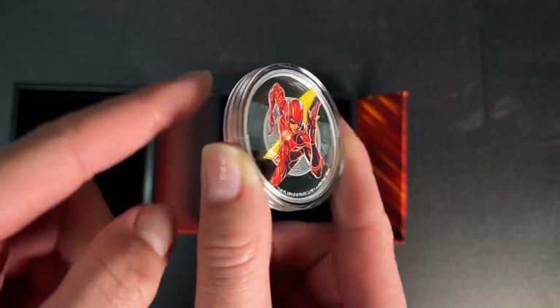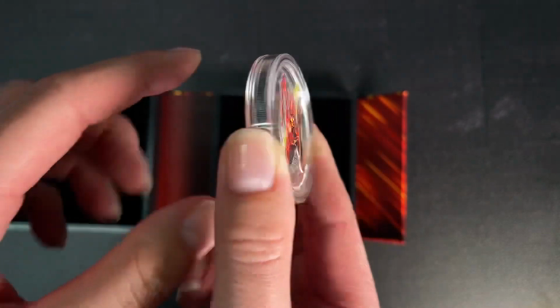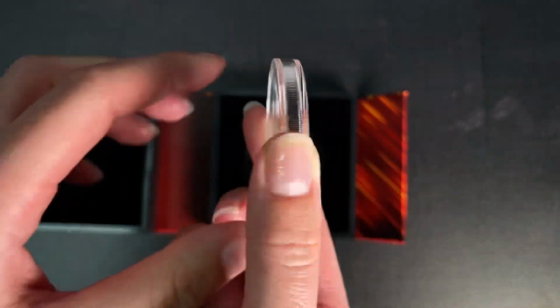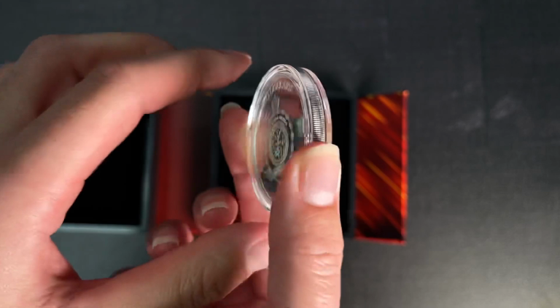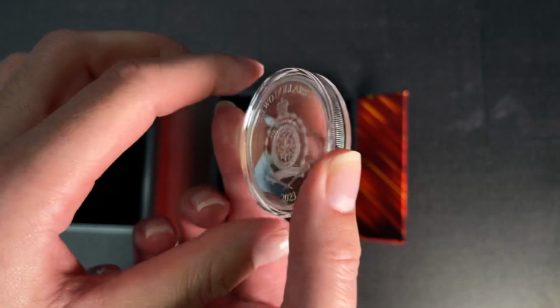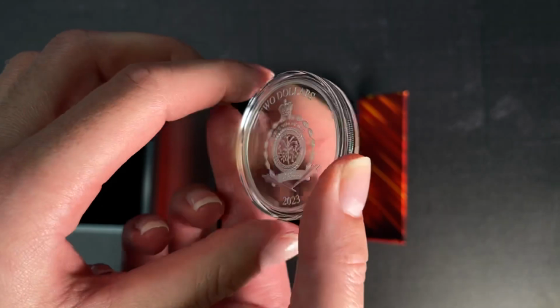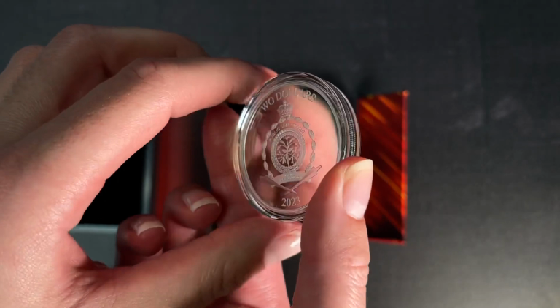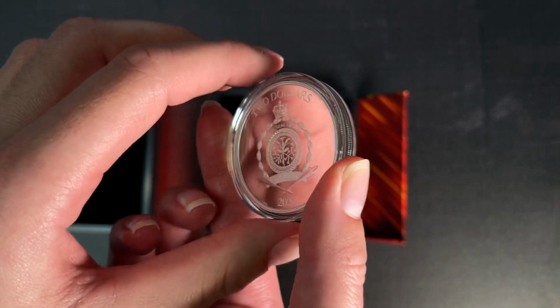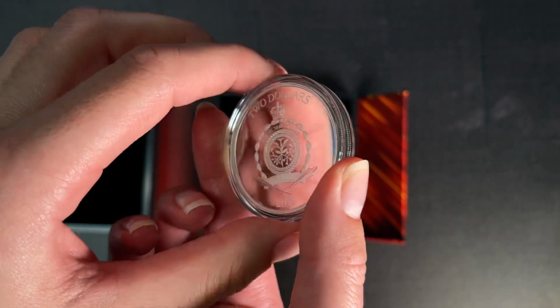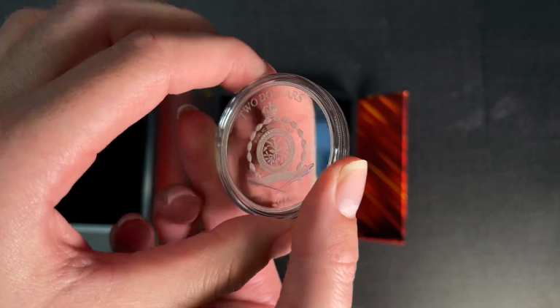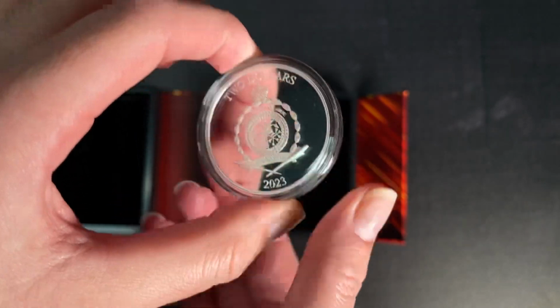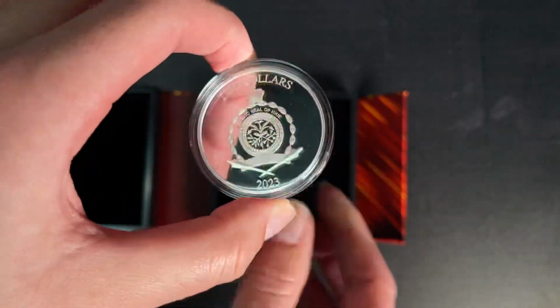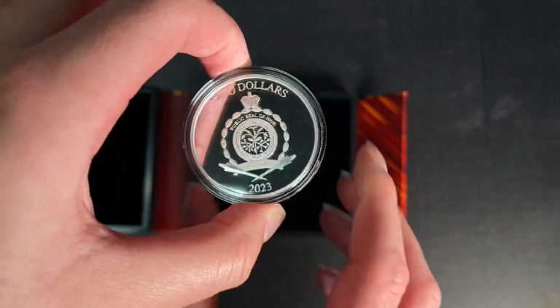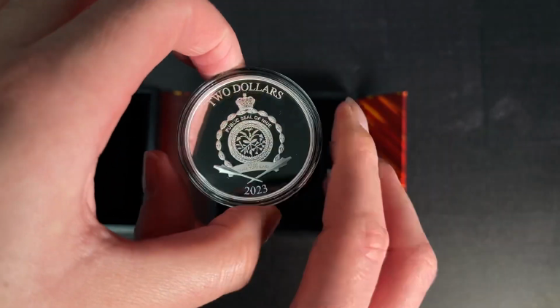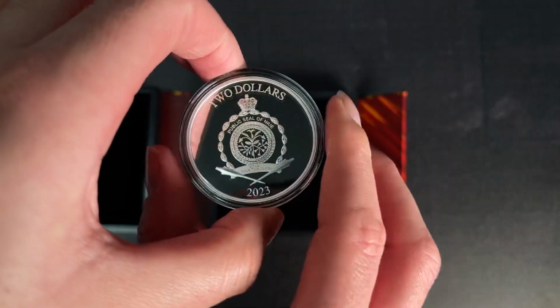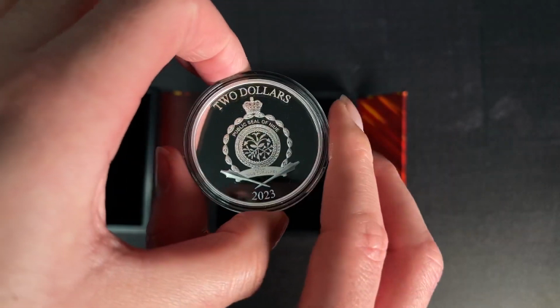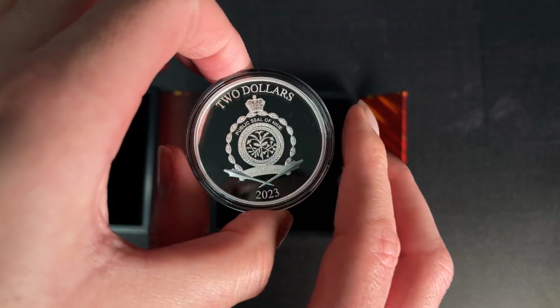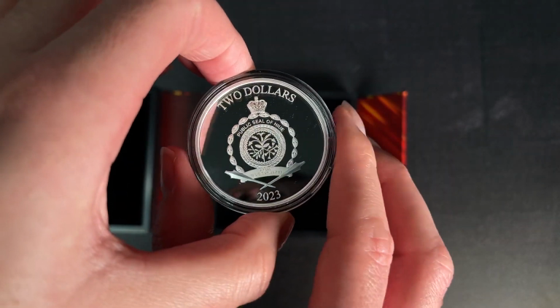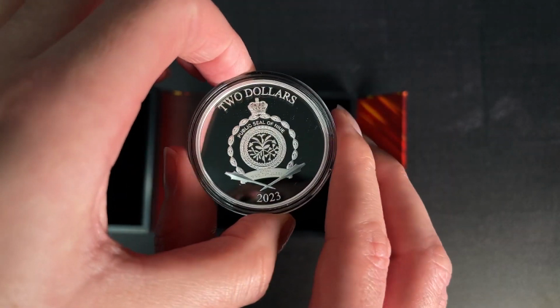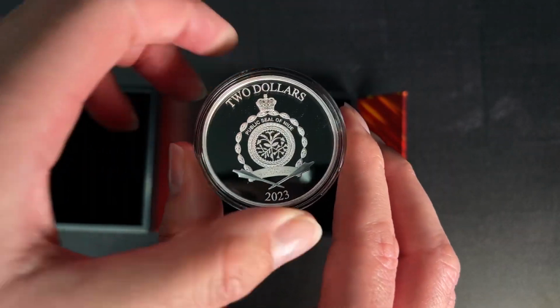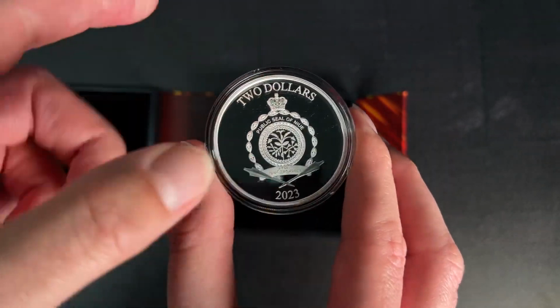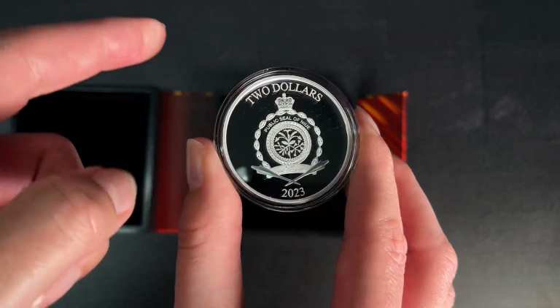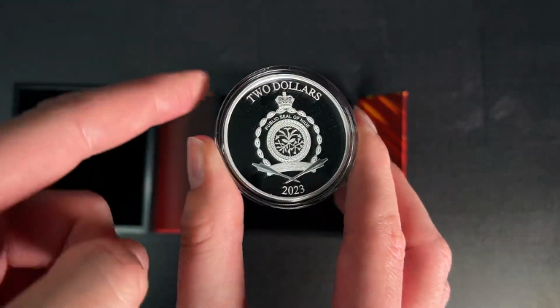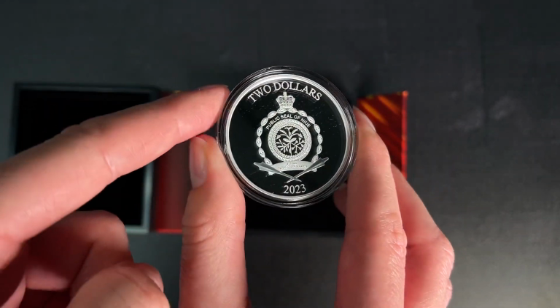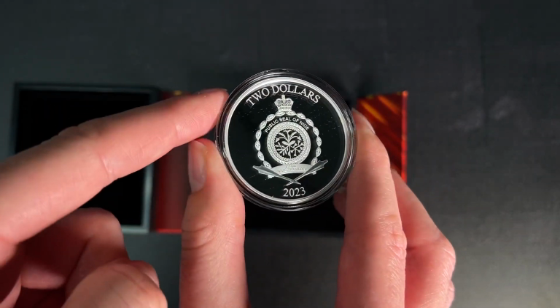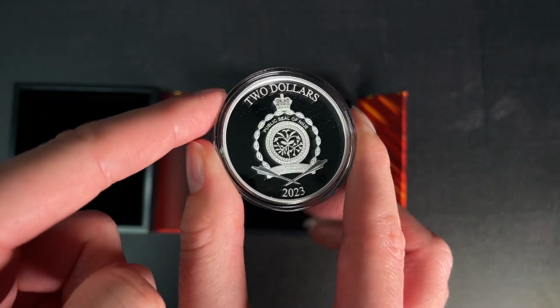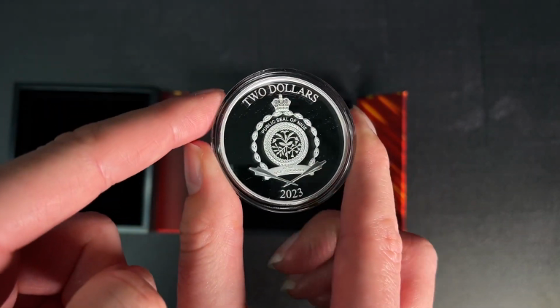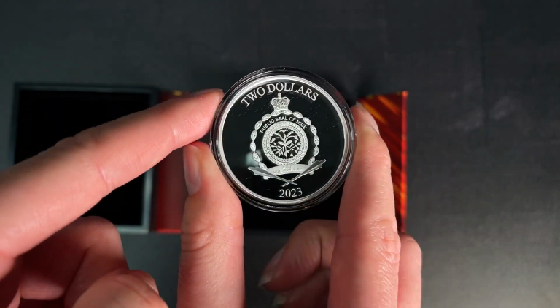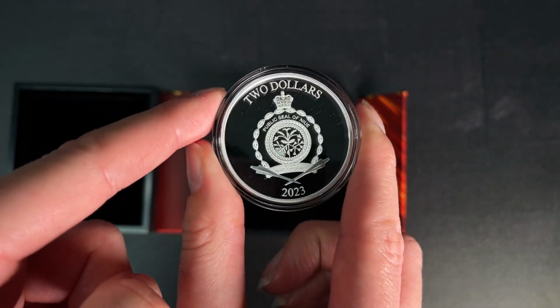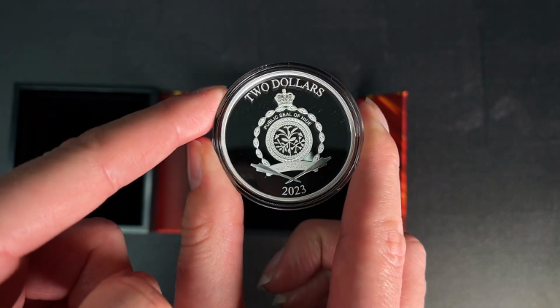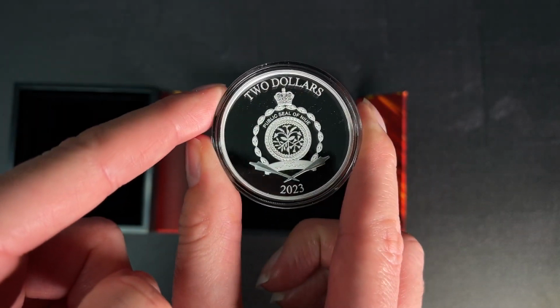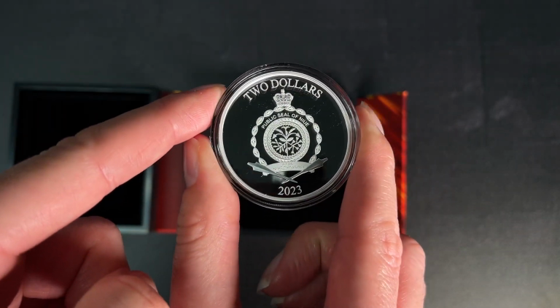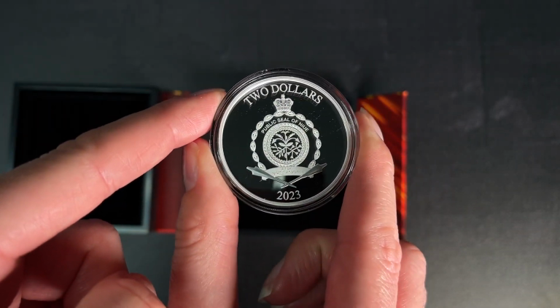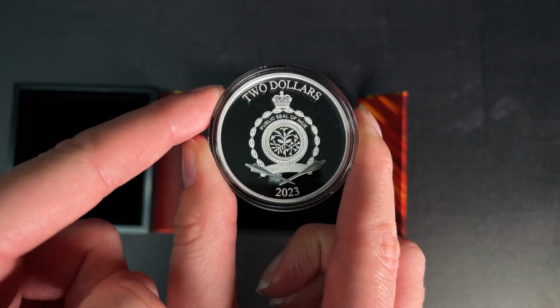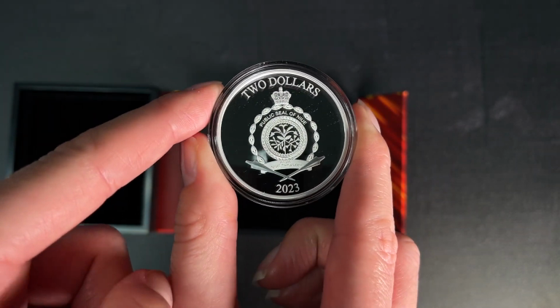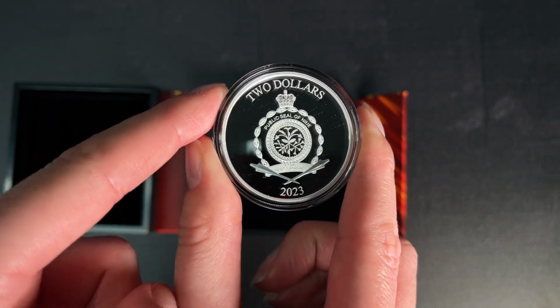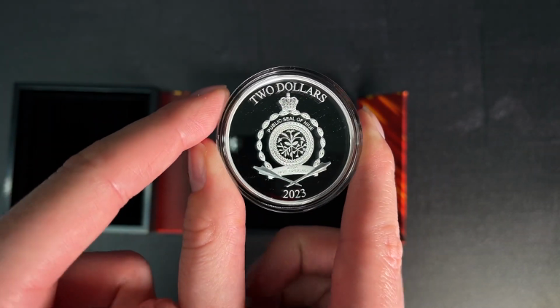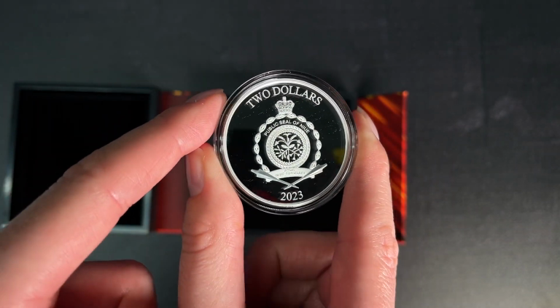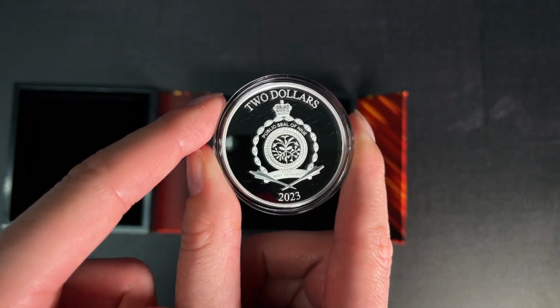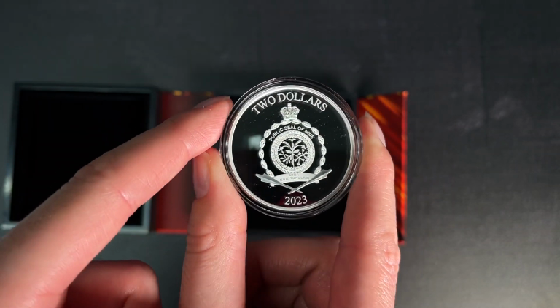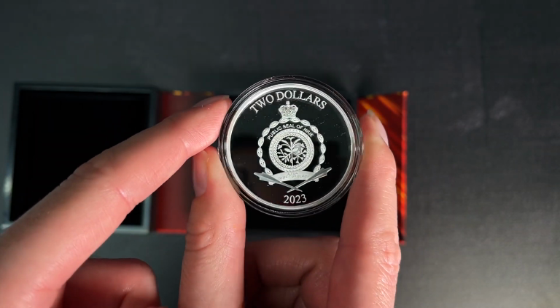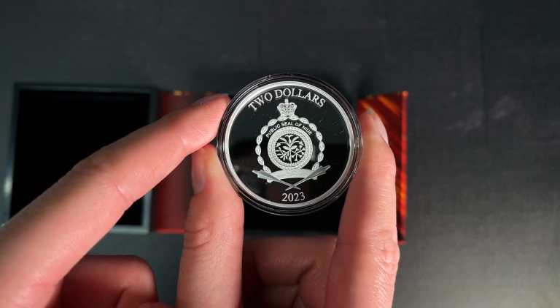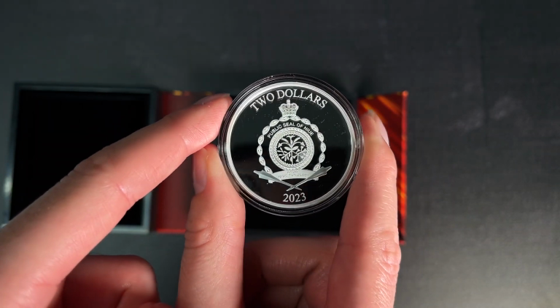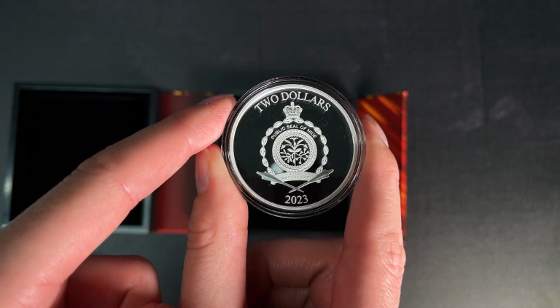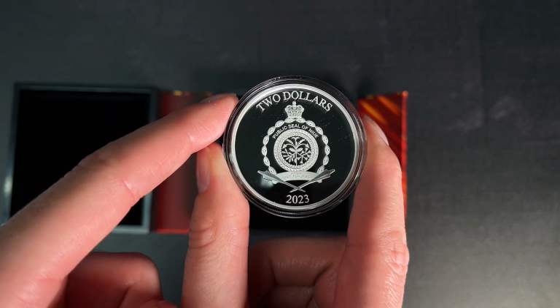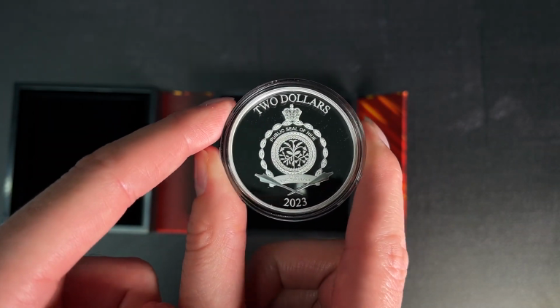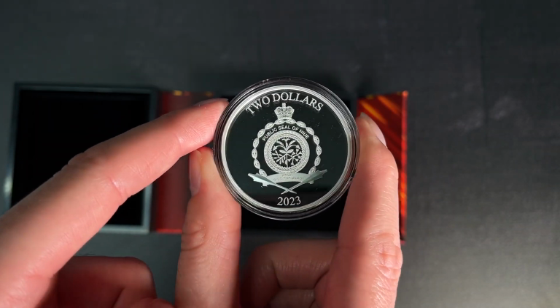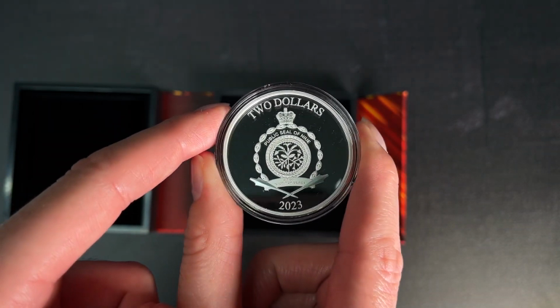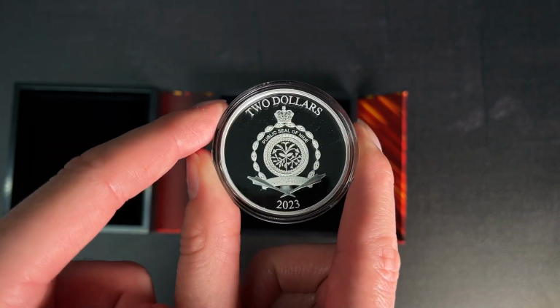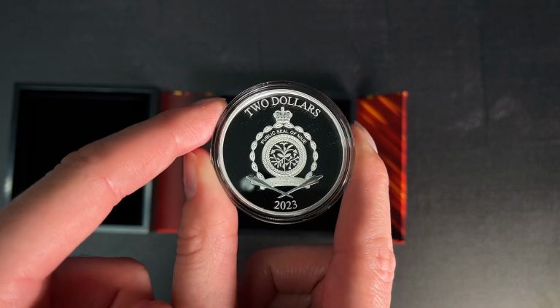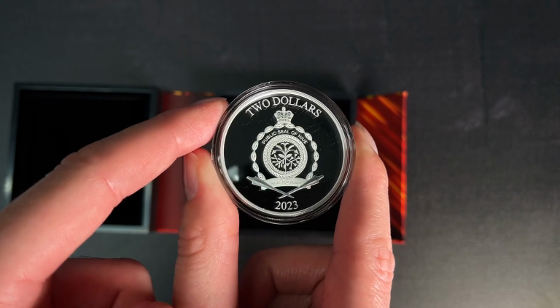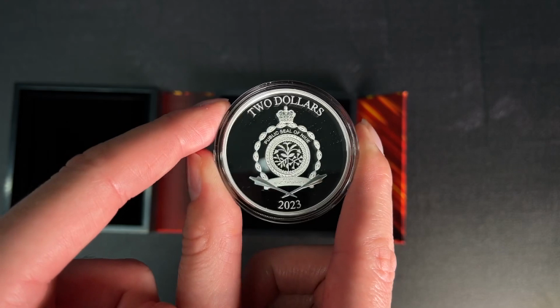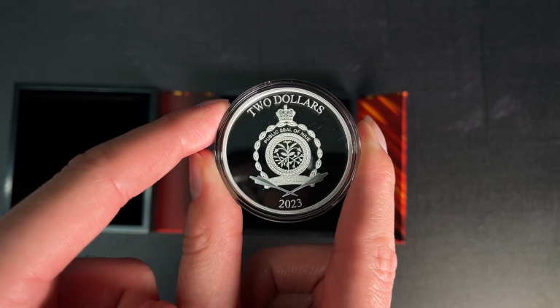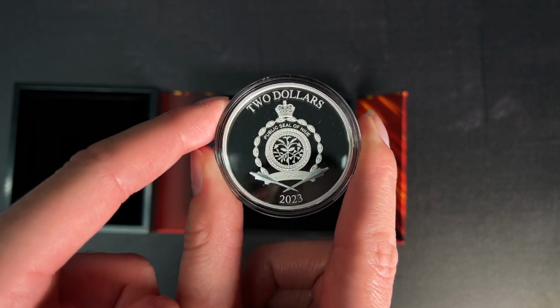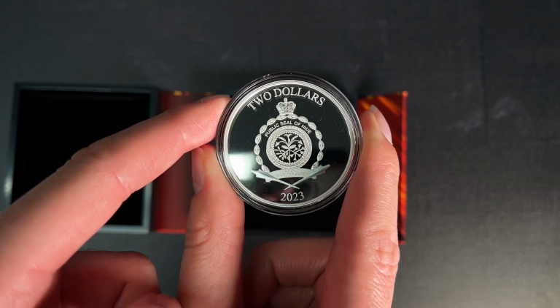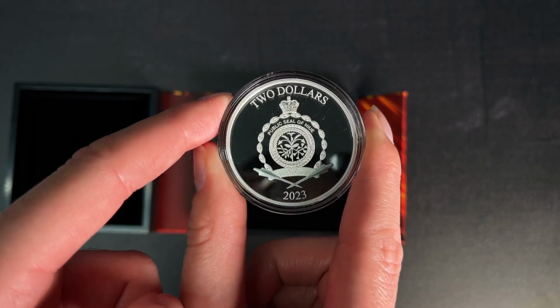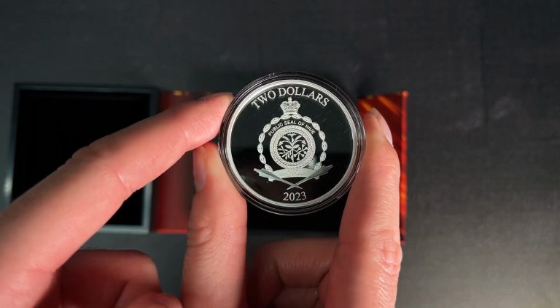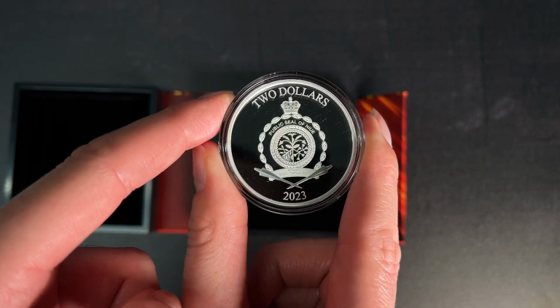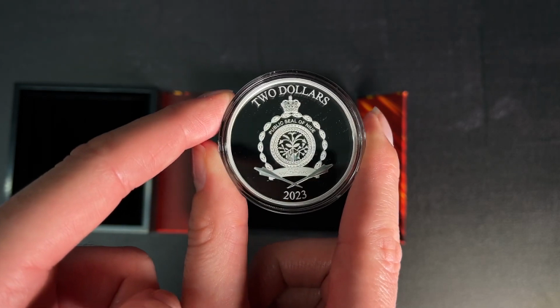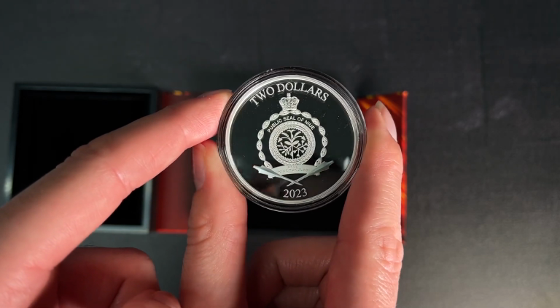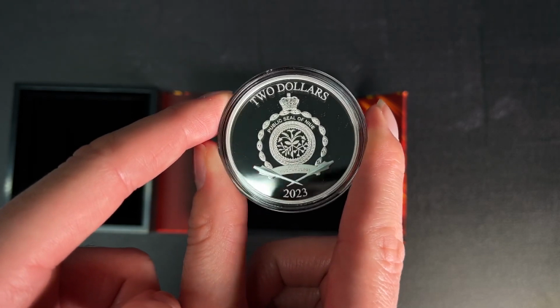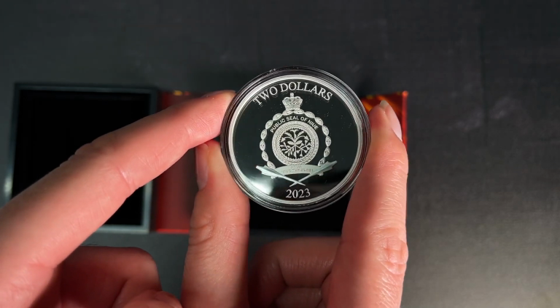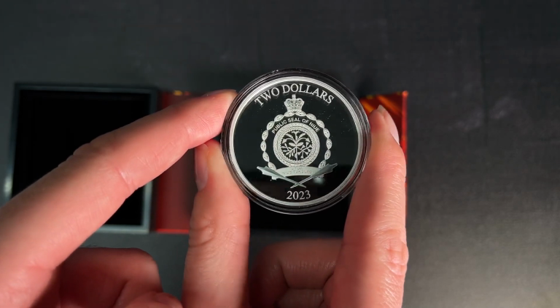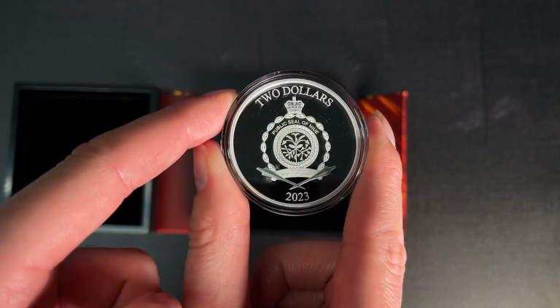And if we turn to the obverse, here's the public seal of Niue, and that confirms the coin as legal tender.